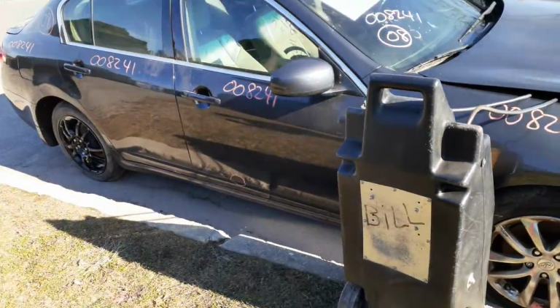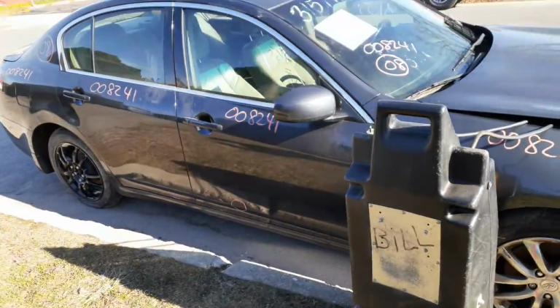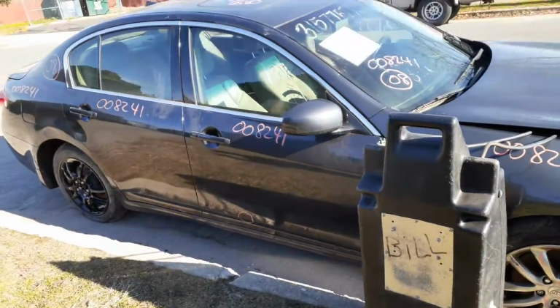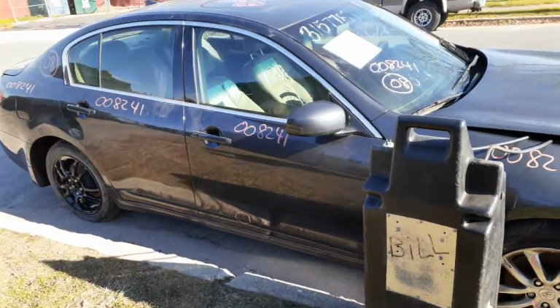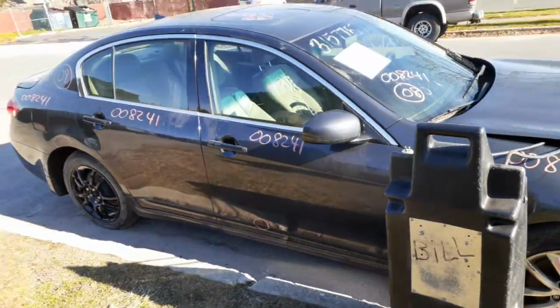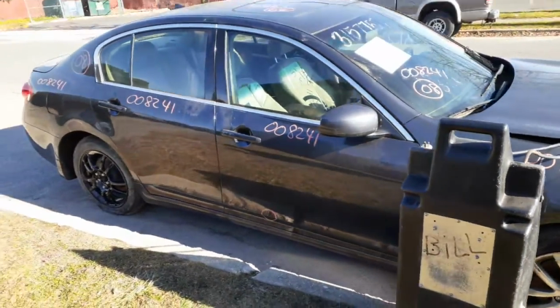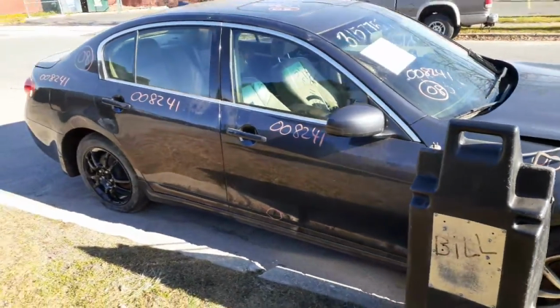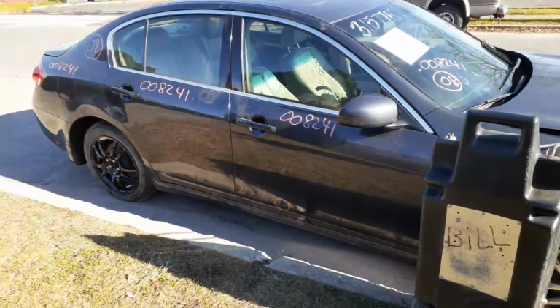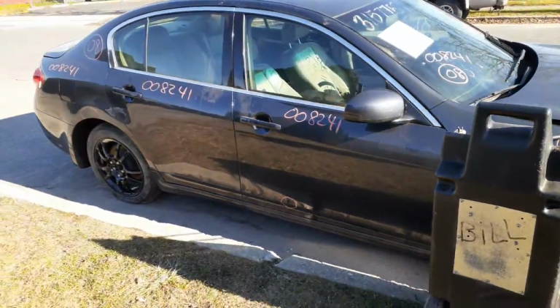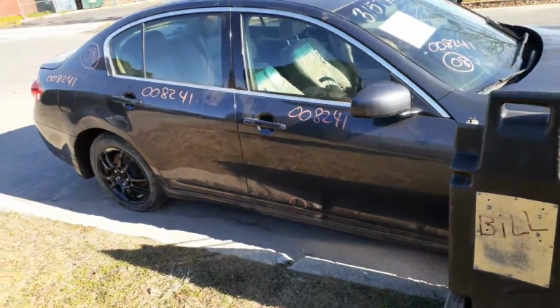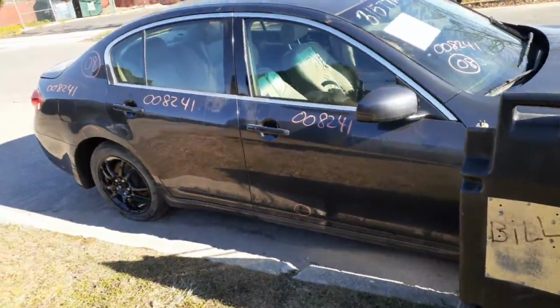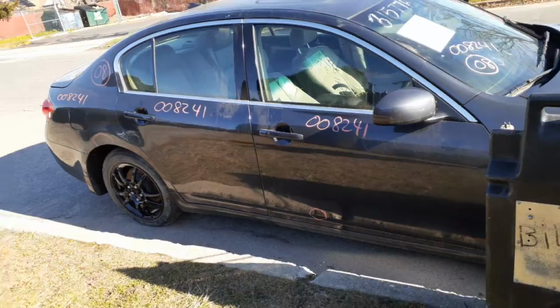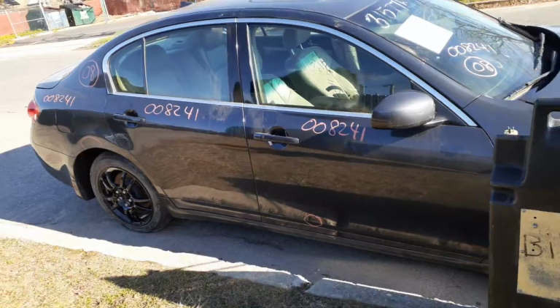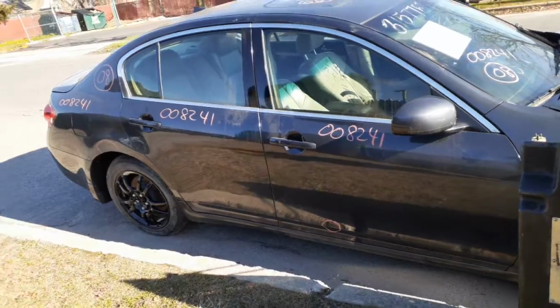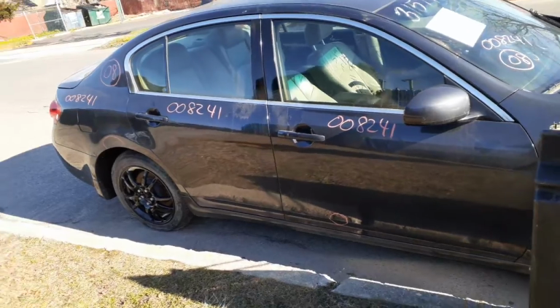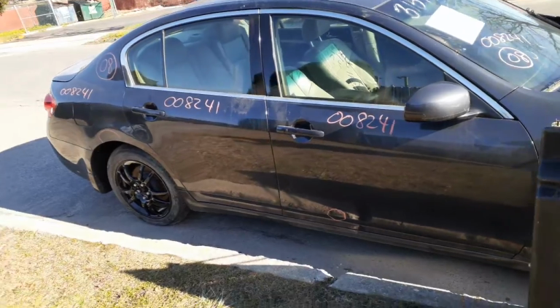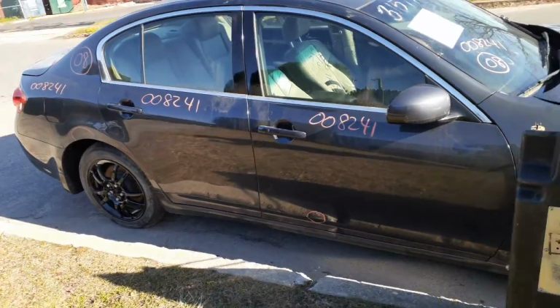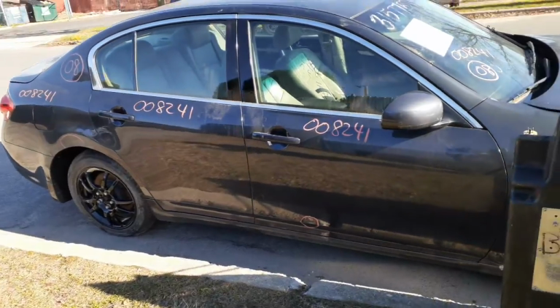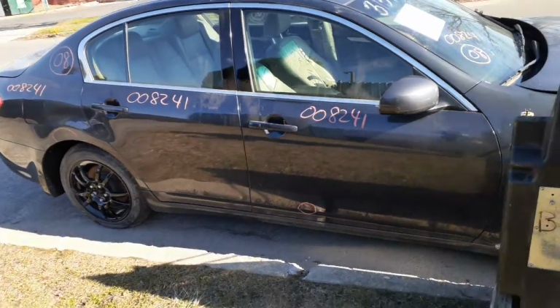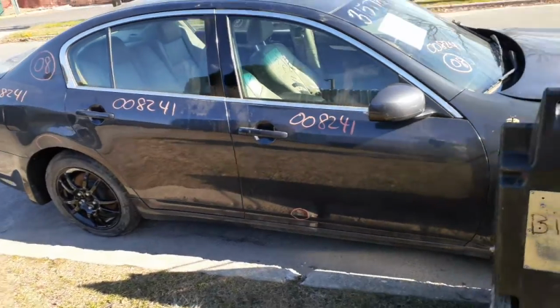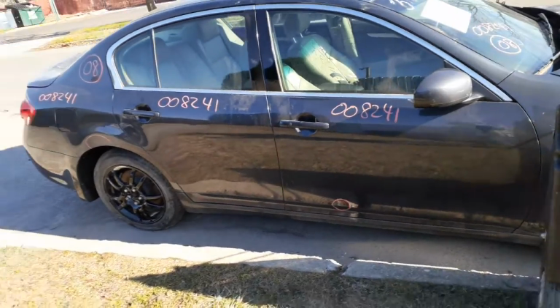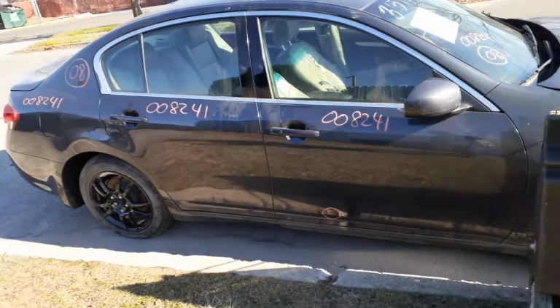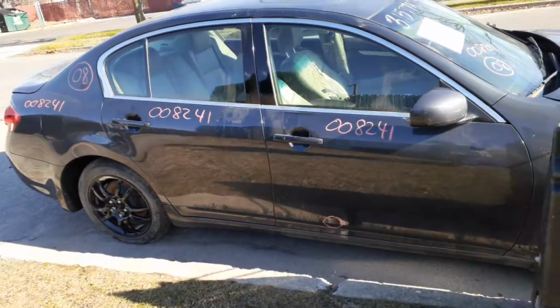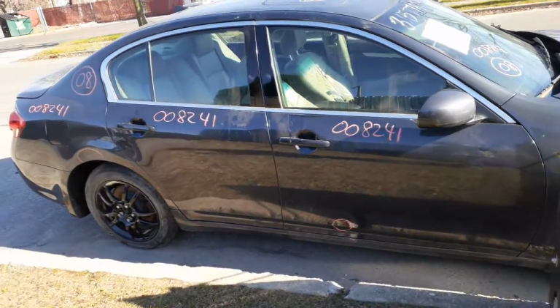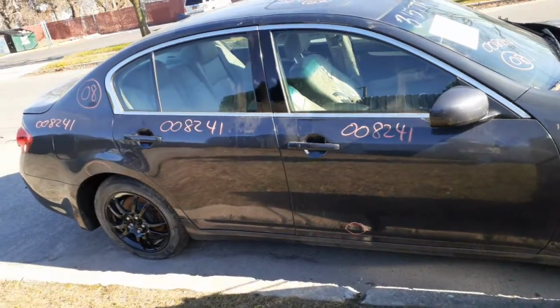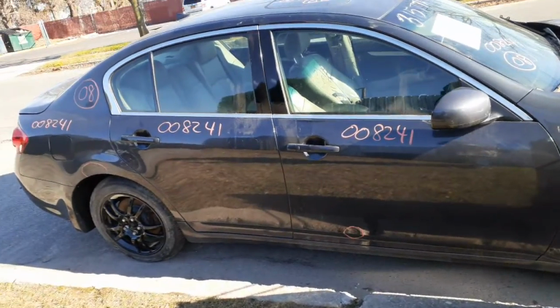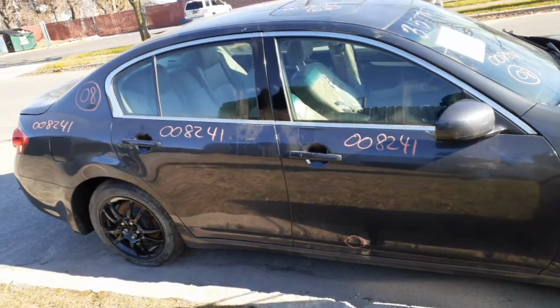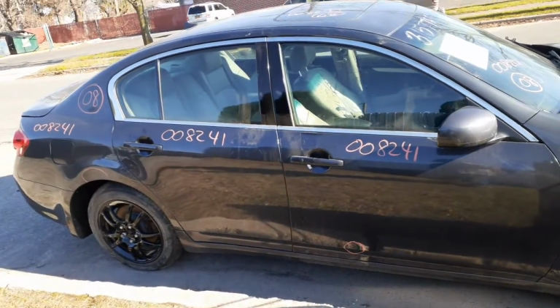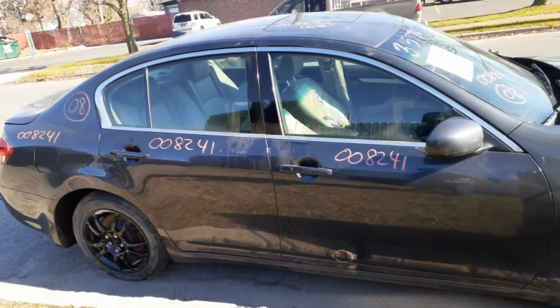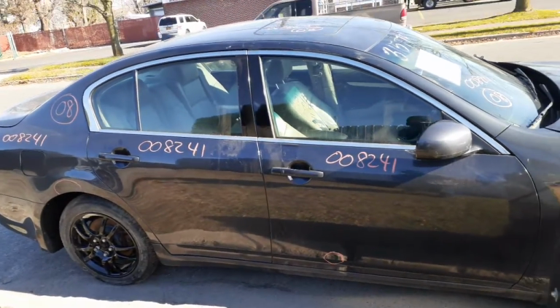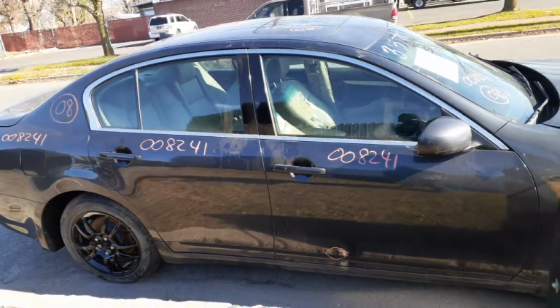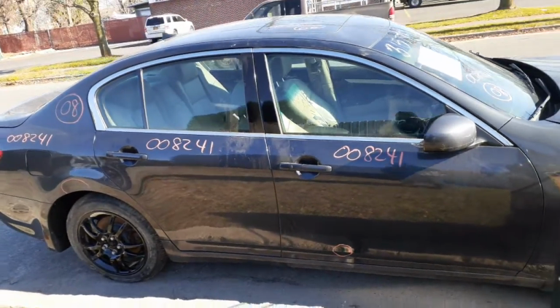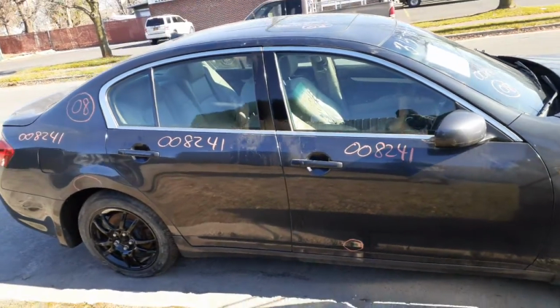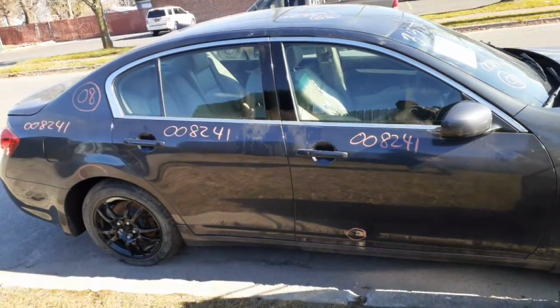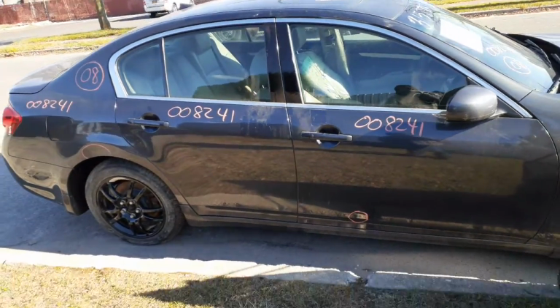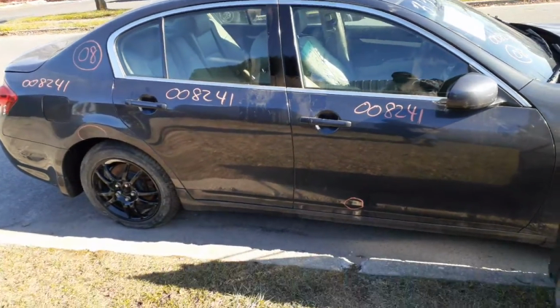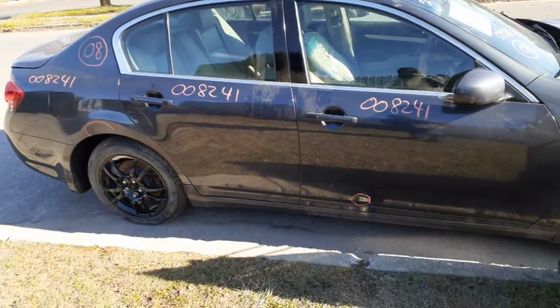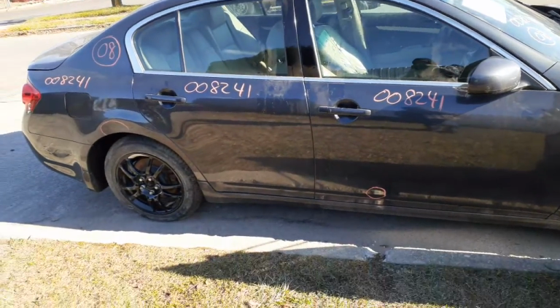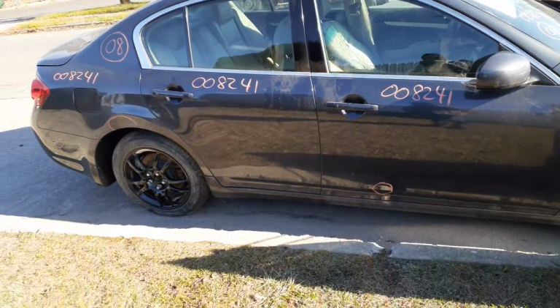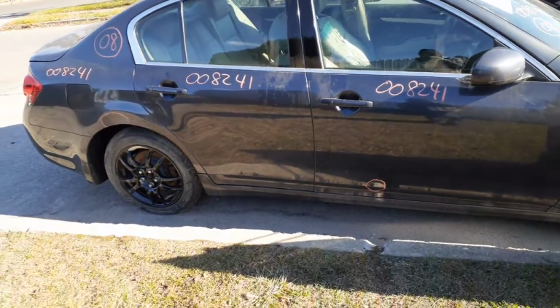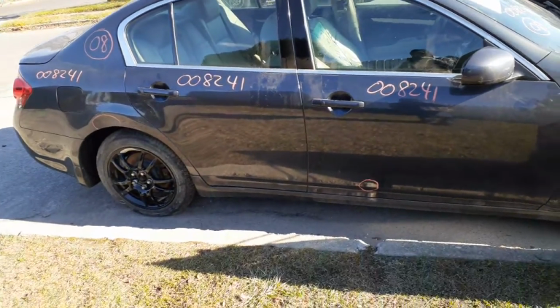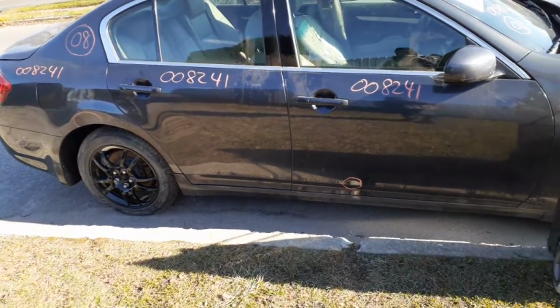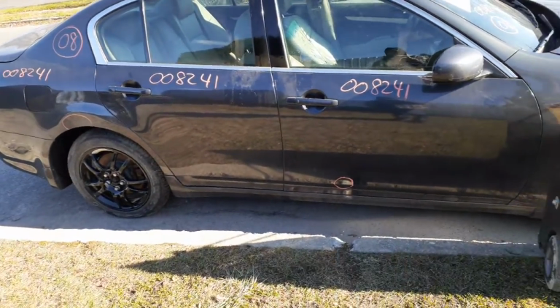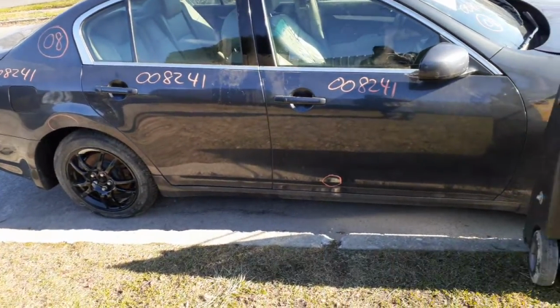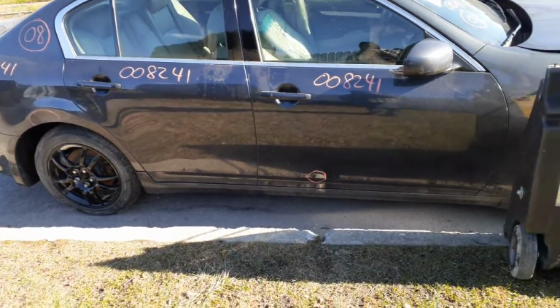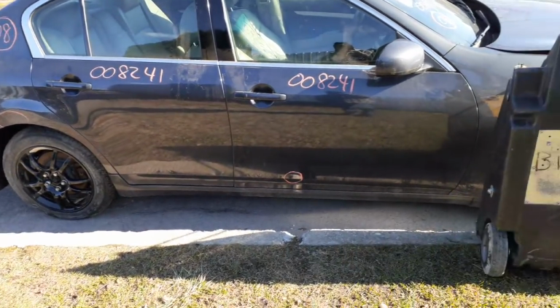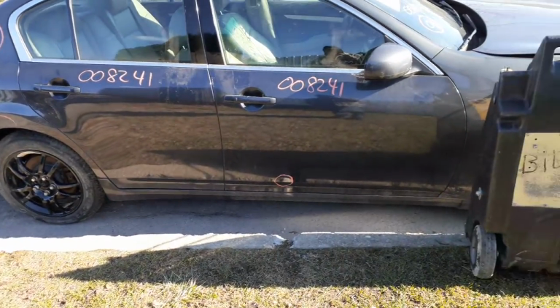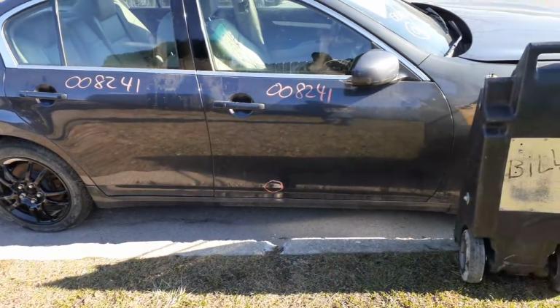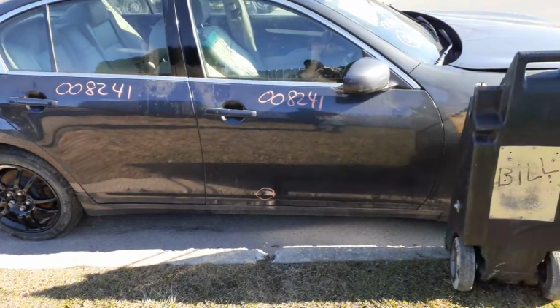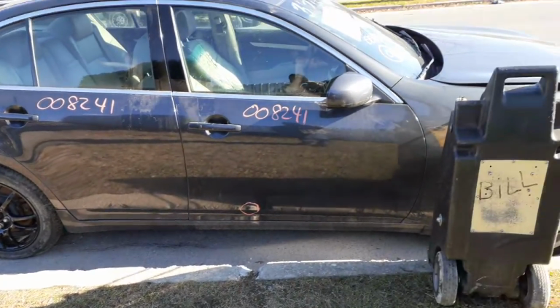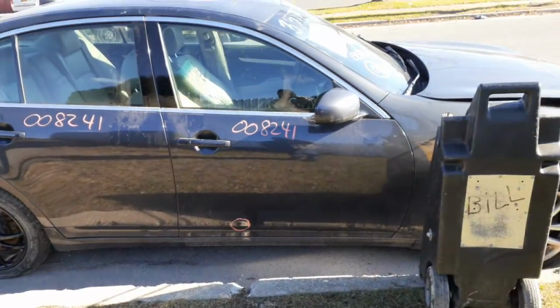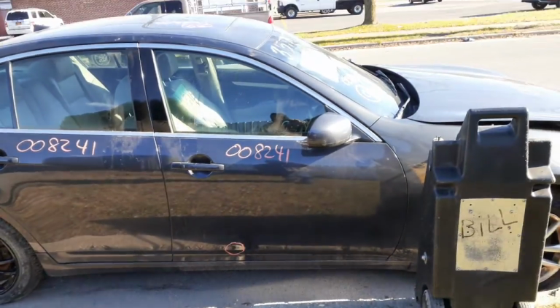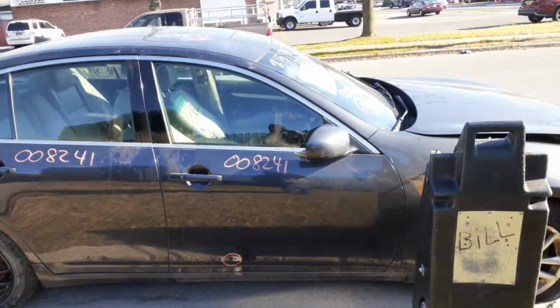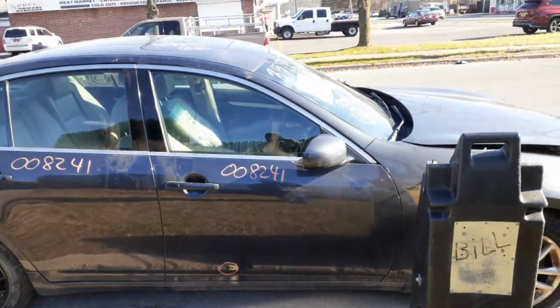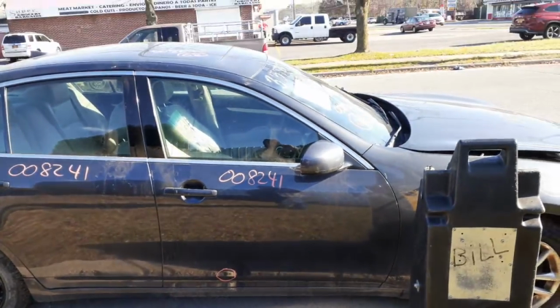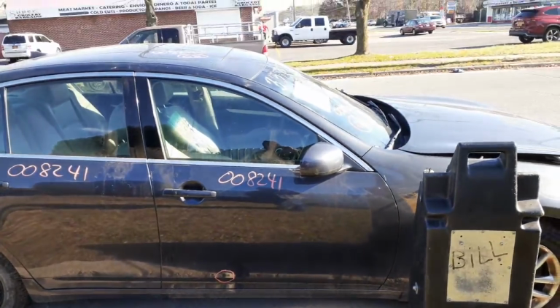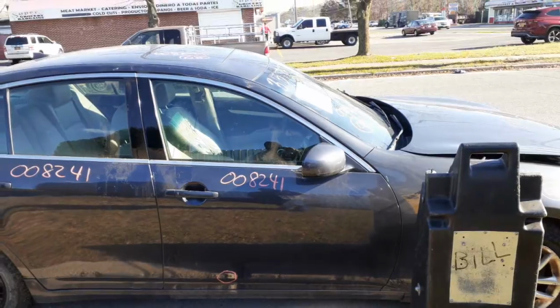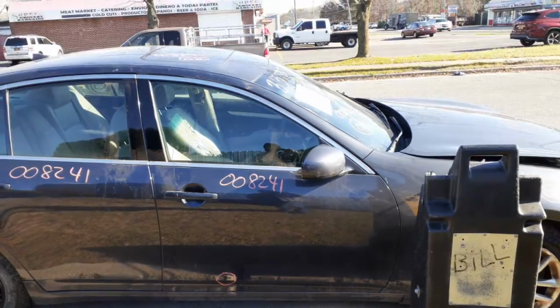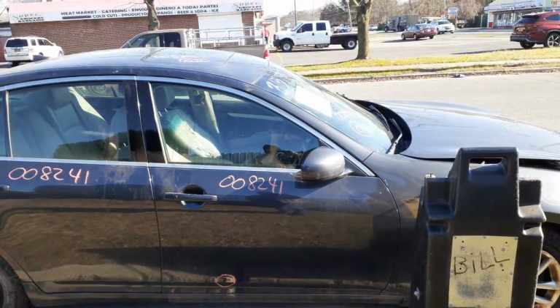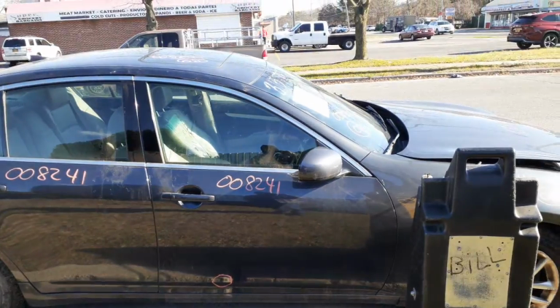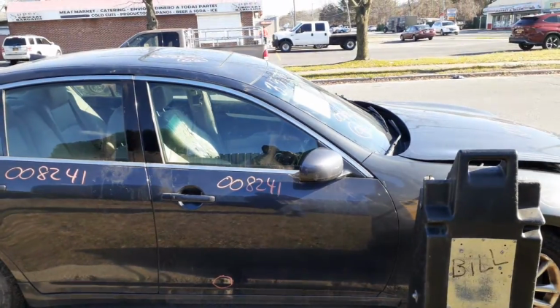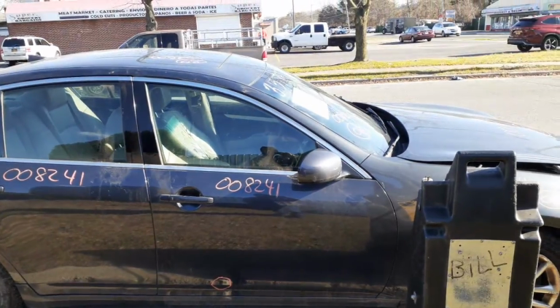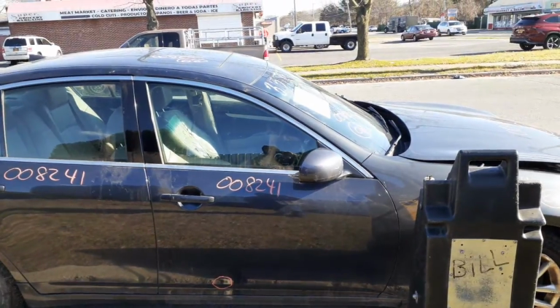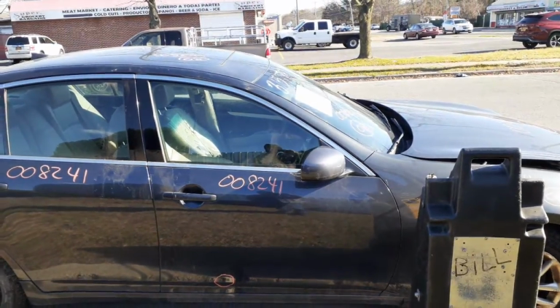Both right side doors have power windows and power locks, but they're definitely repaints. You can tell by looking at them. You've also got a right side mirror that's power heated.